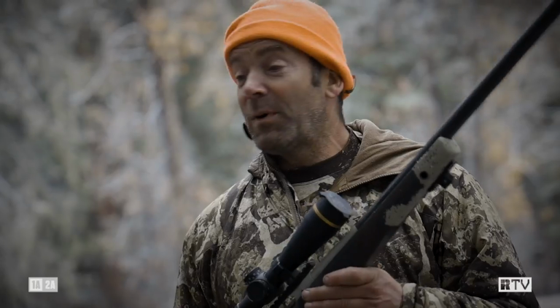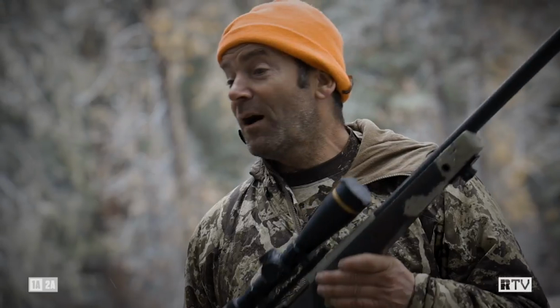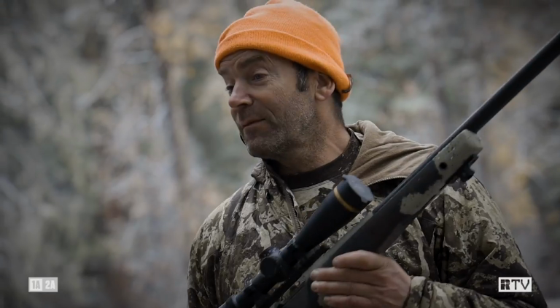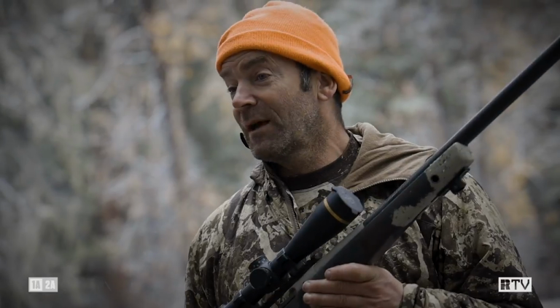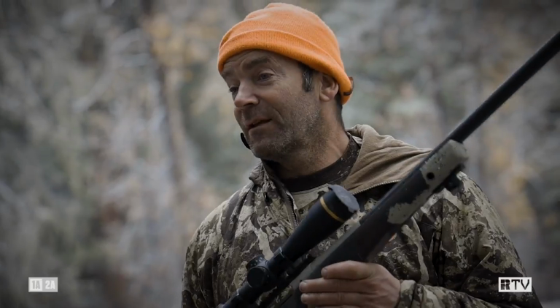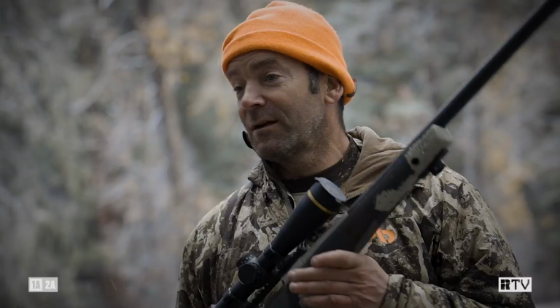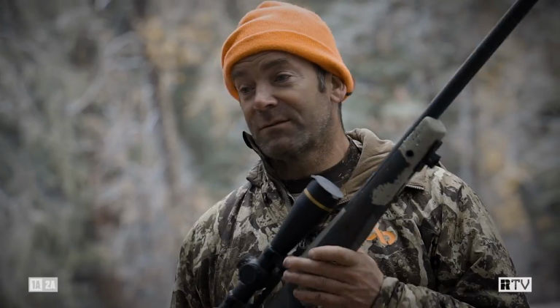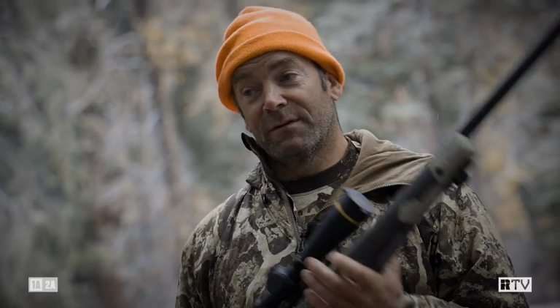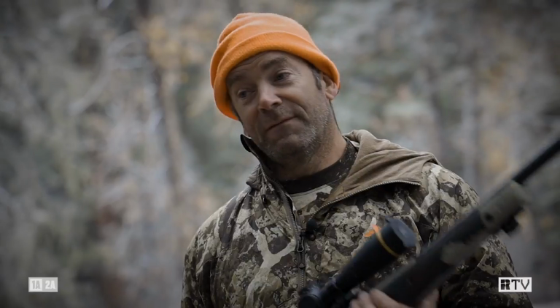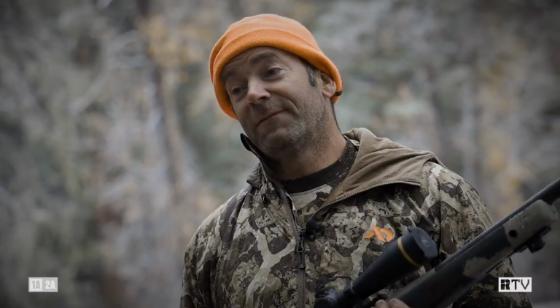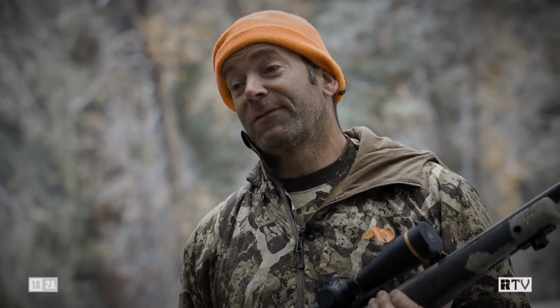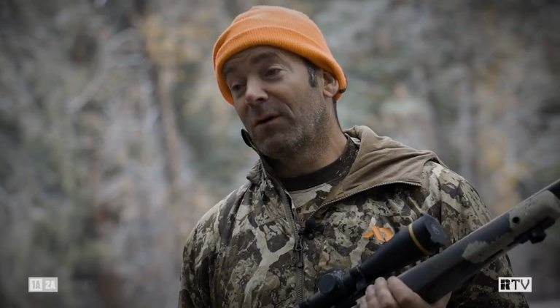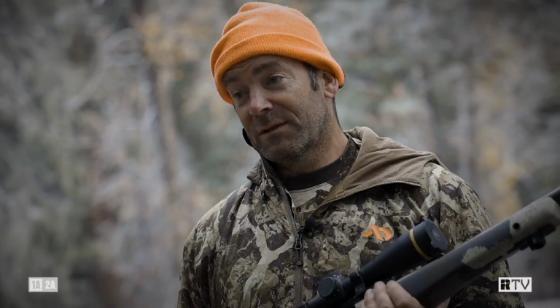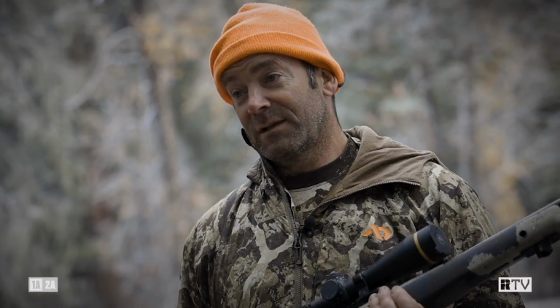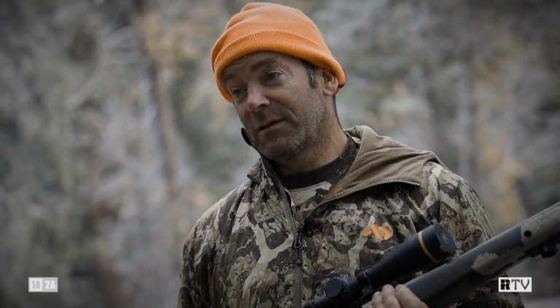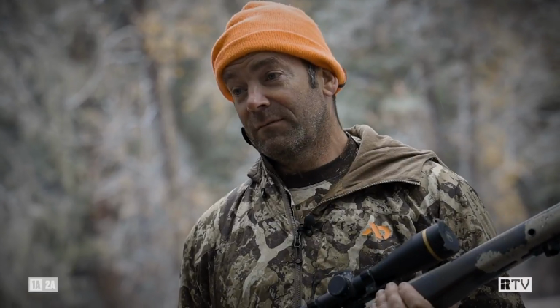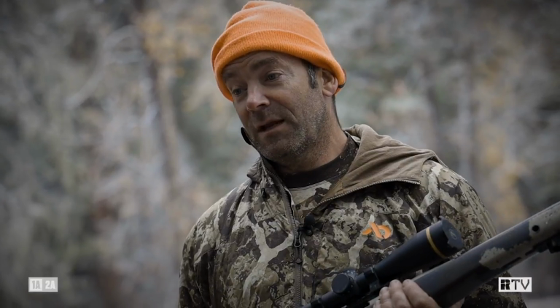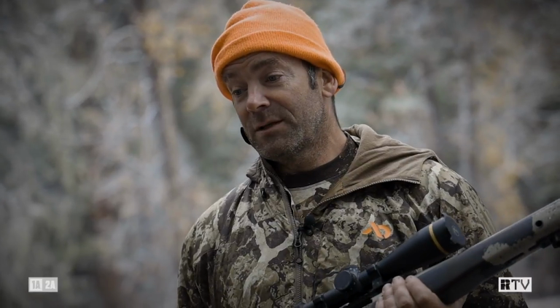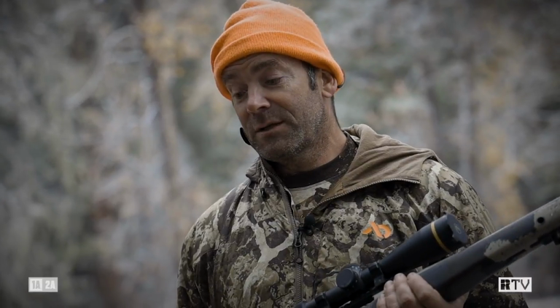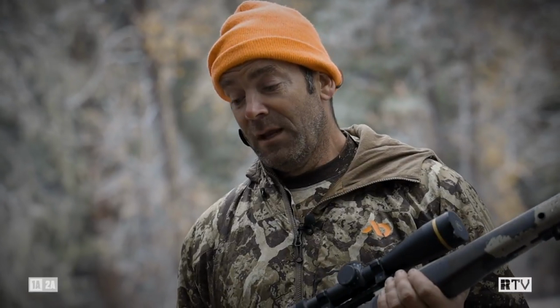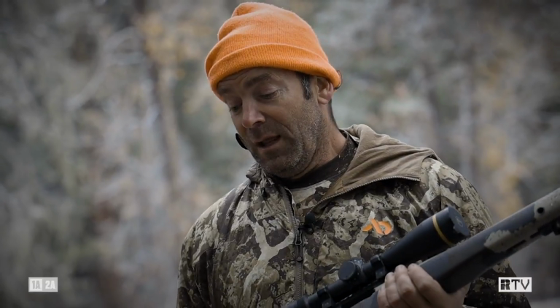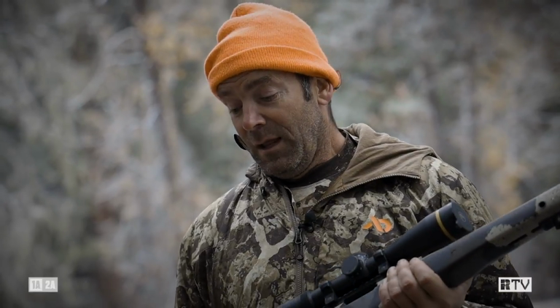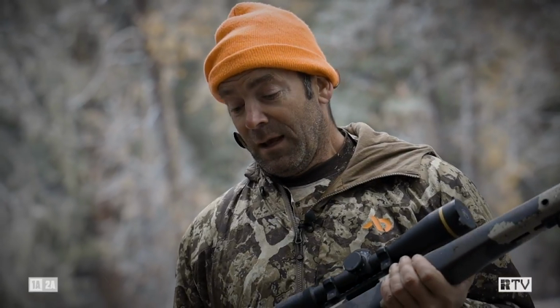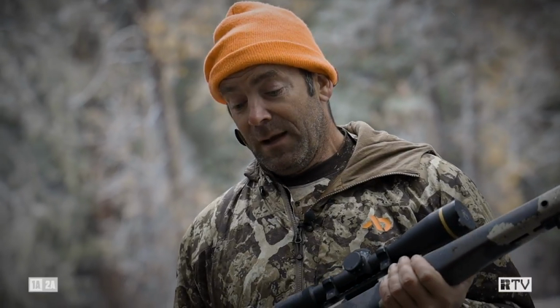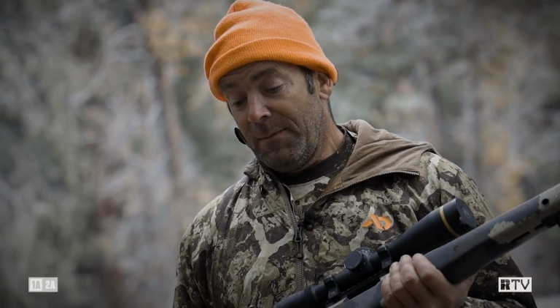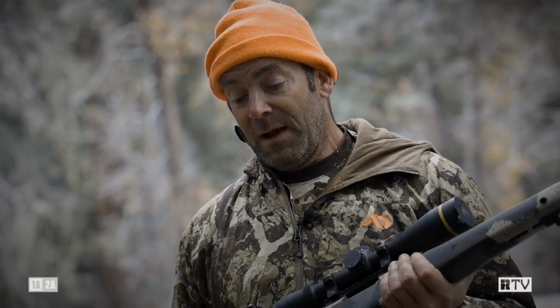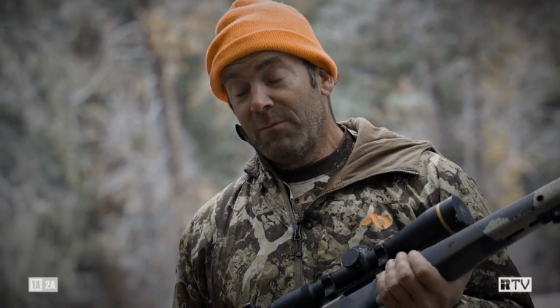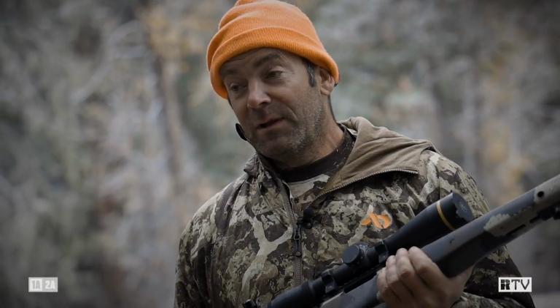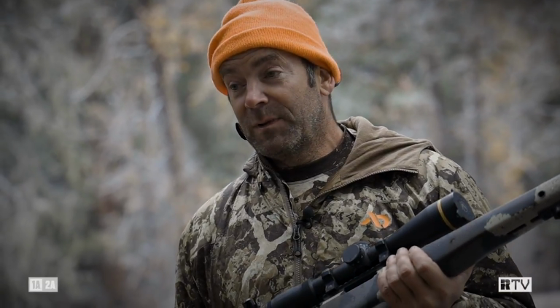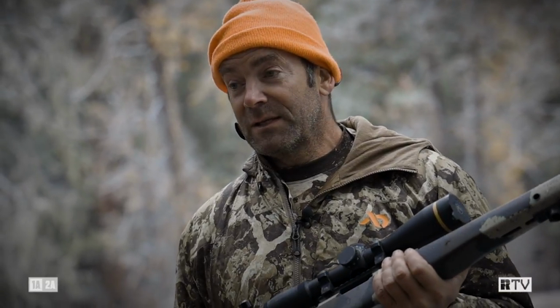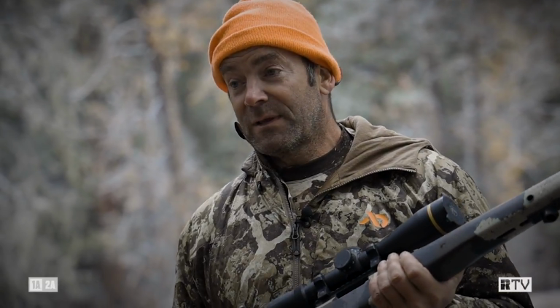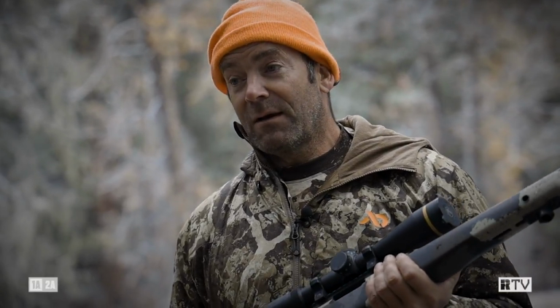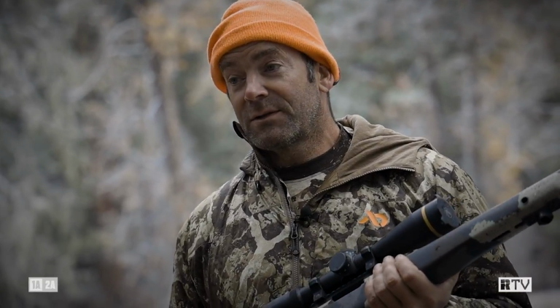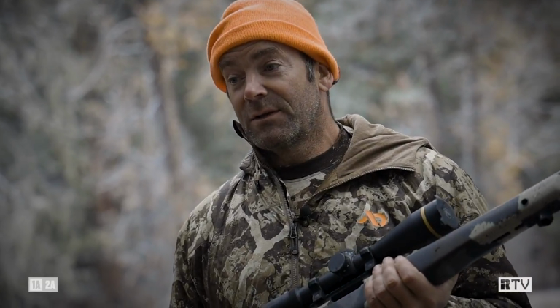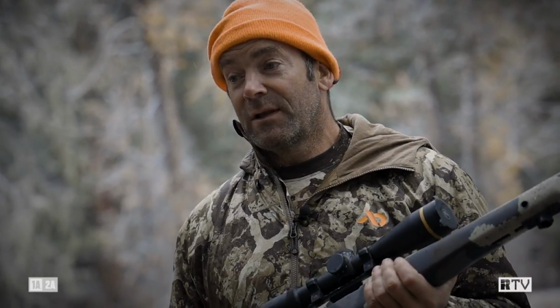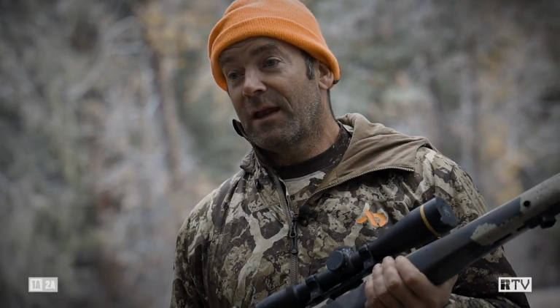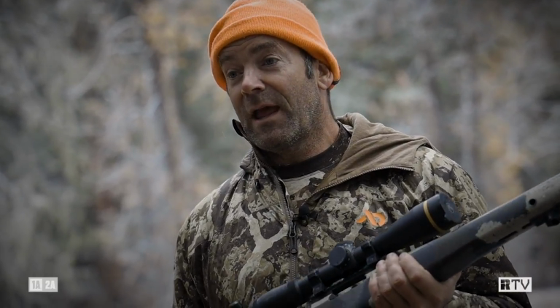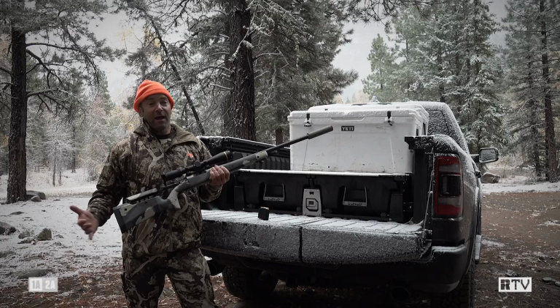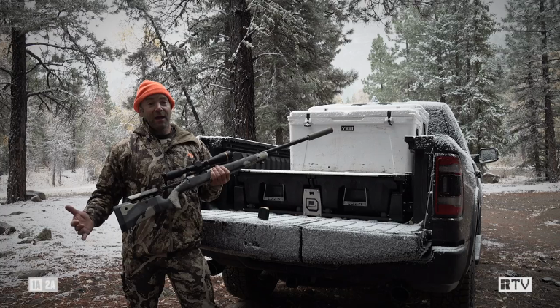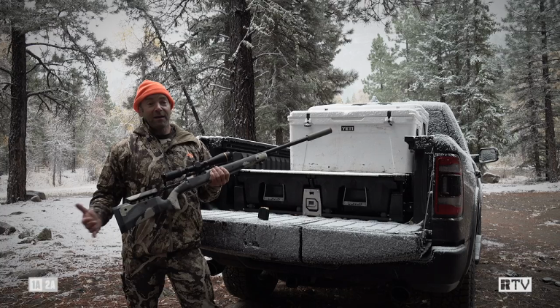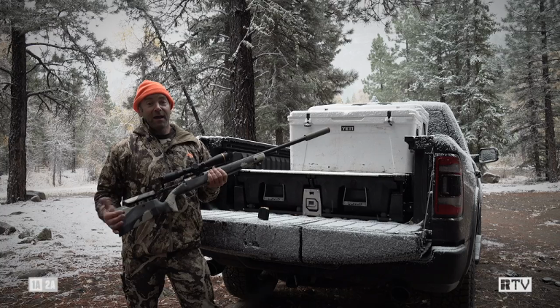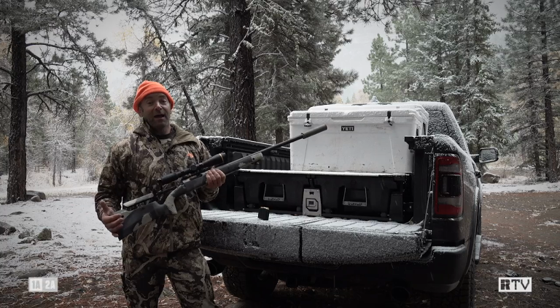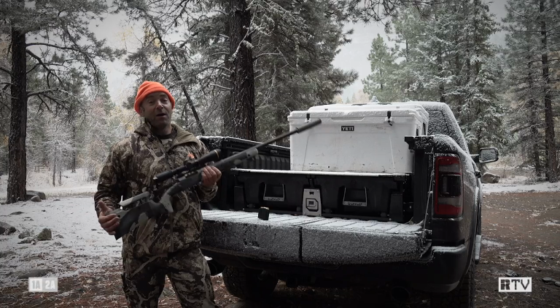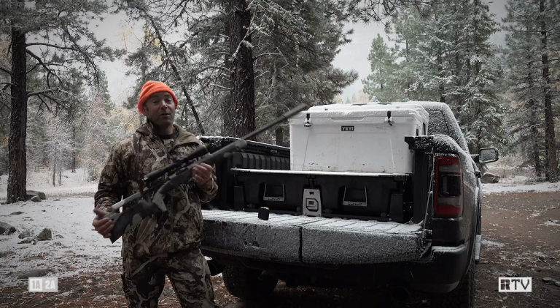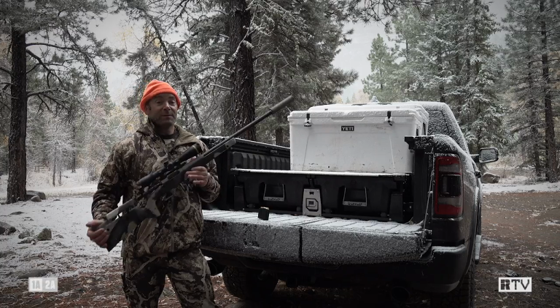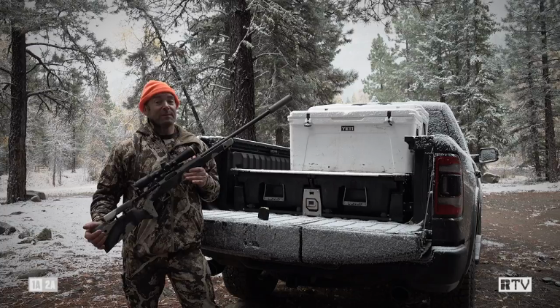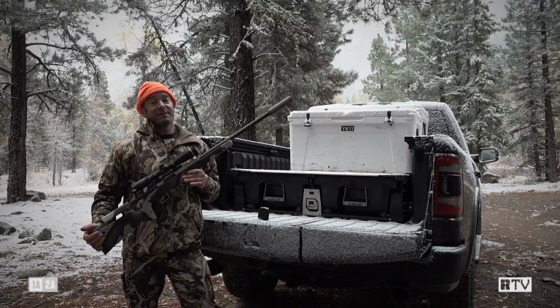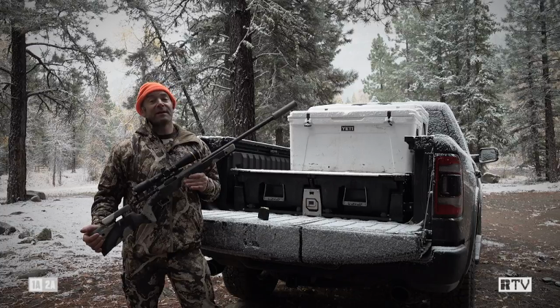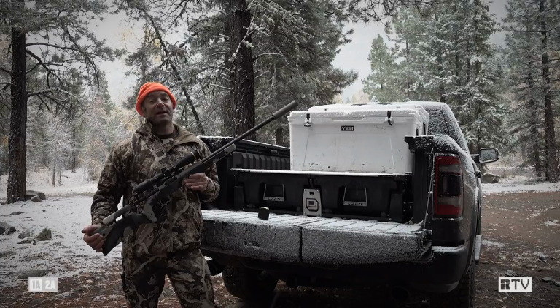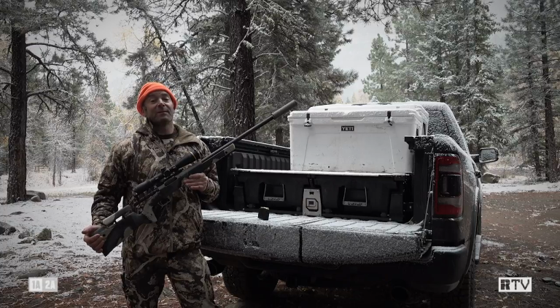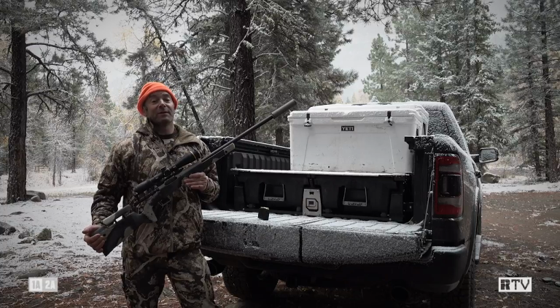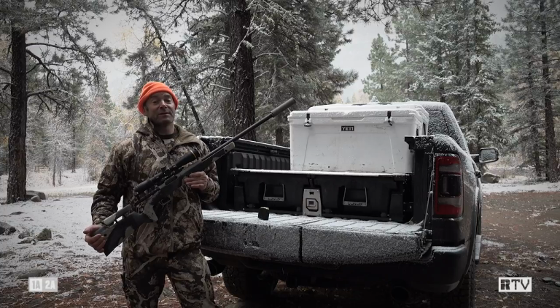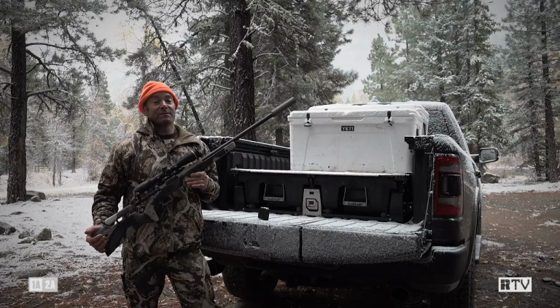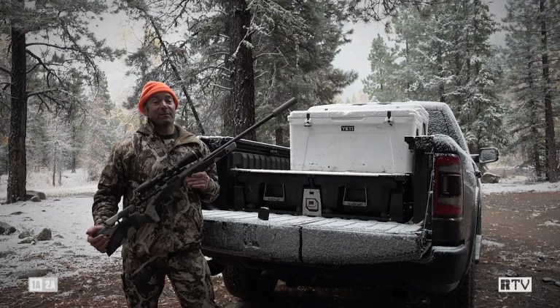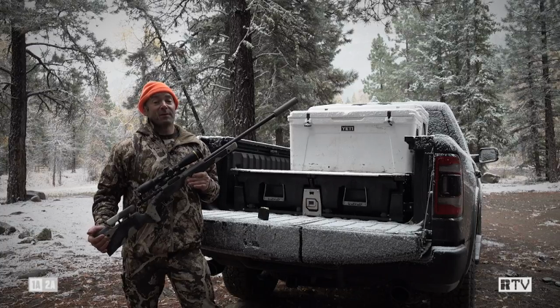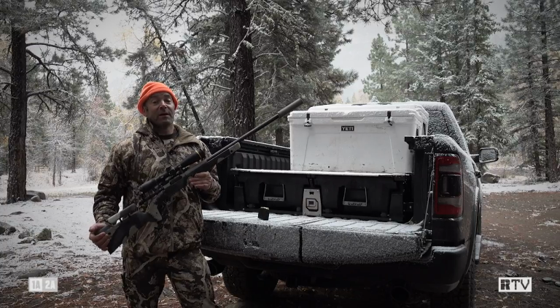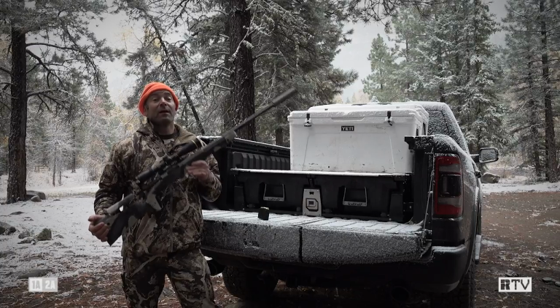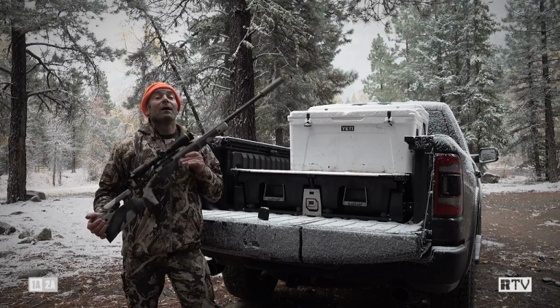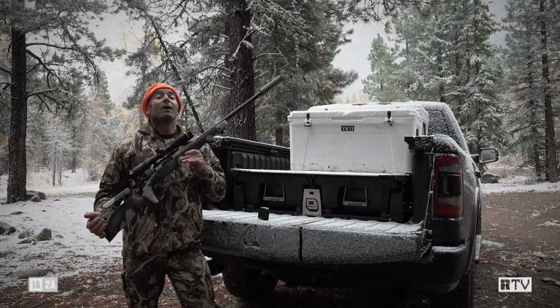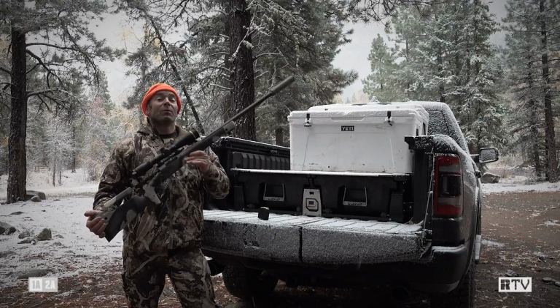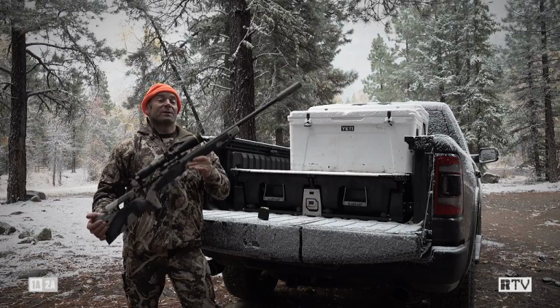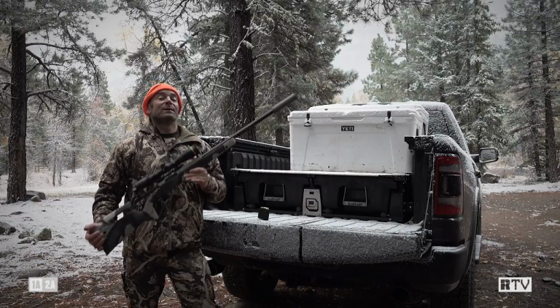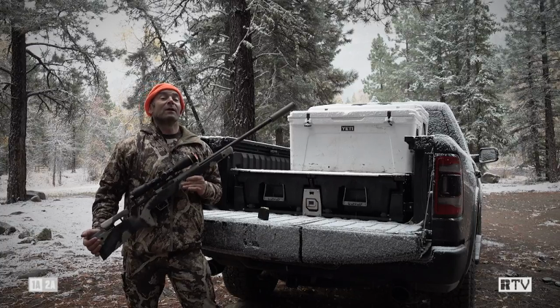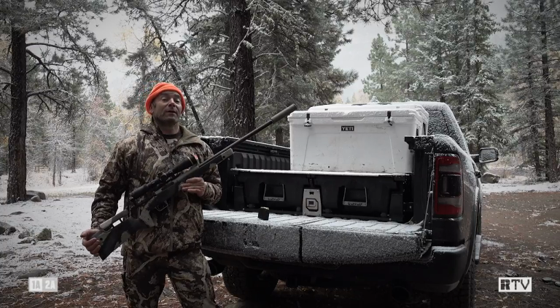Apart from that, the gun has run flawlessly on the range and I'm really pleased with how it's shooting. I hope to be able to take an animal on this trip — wish me luck.